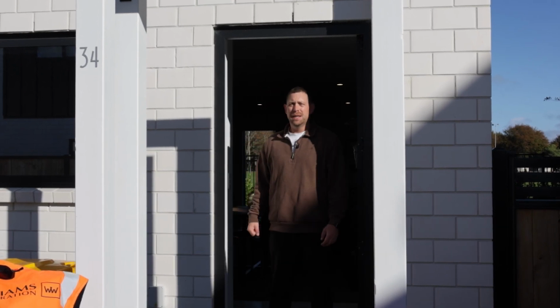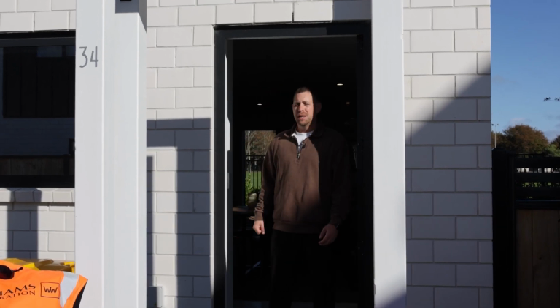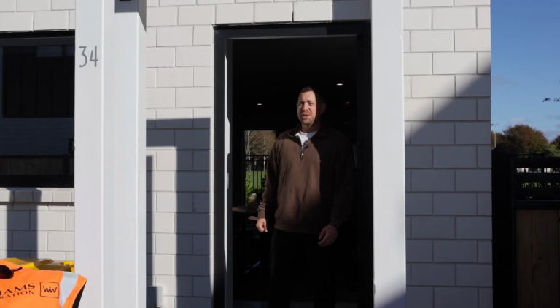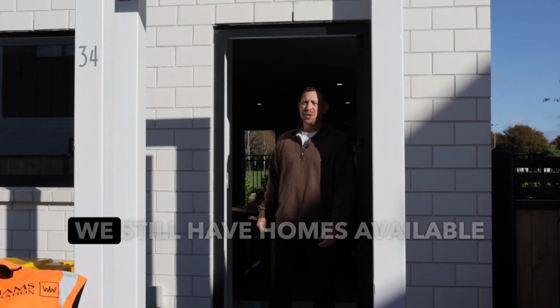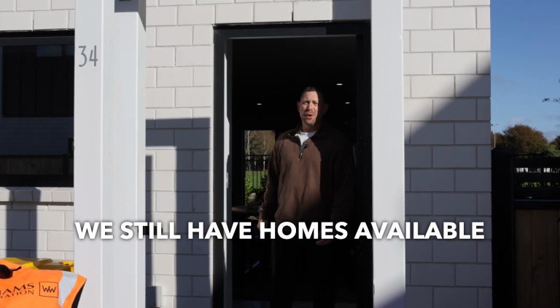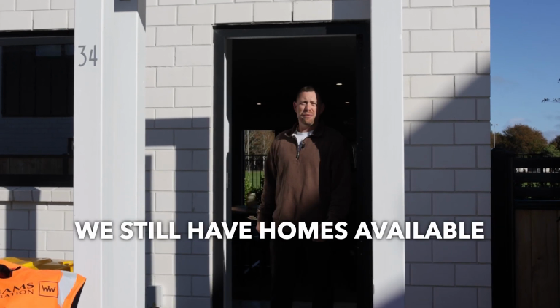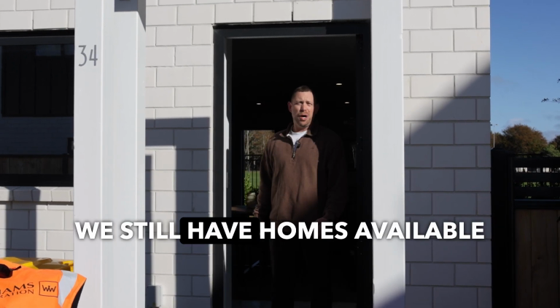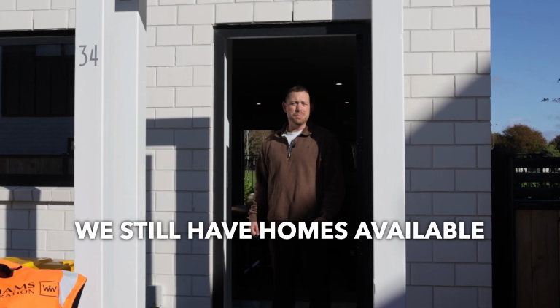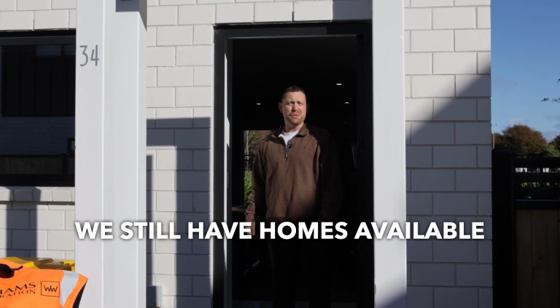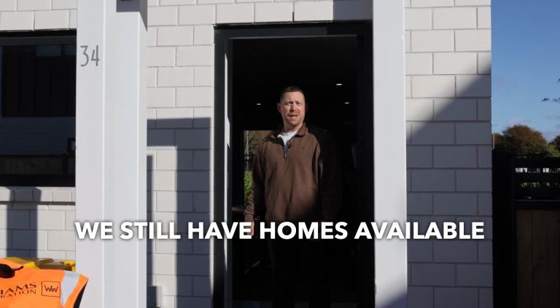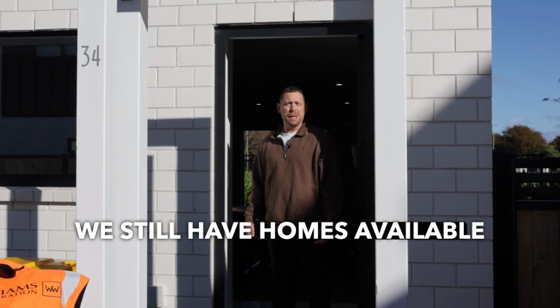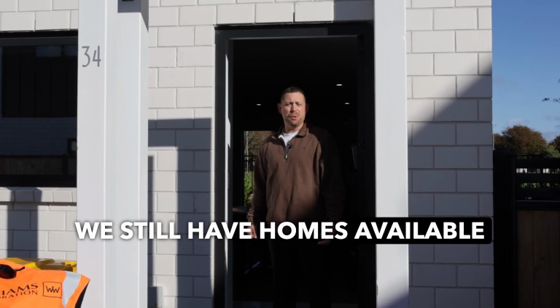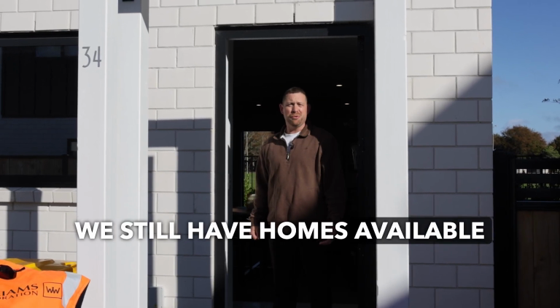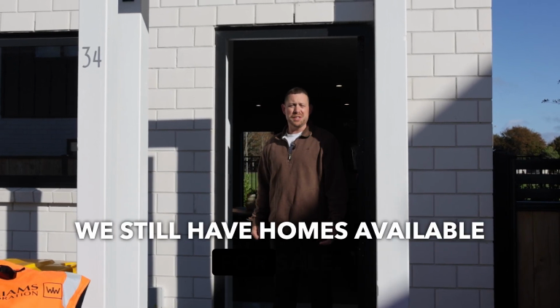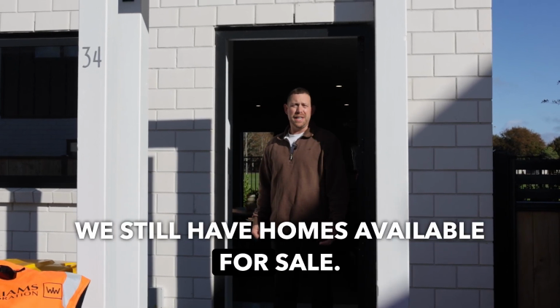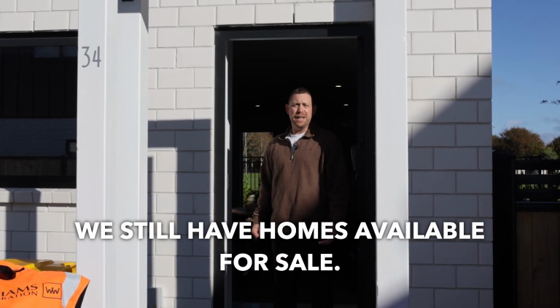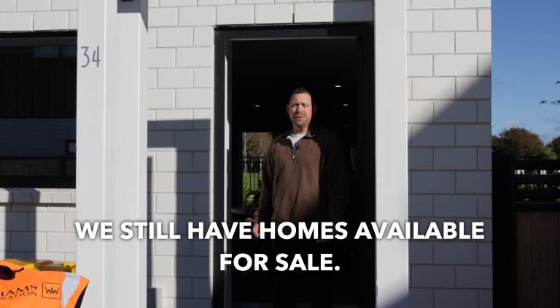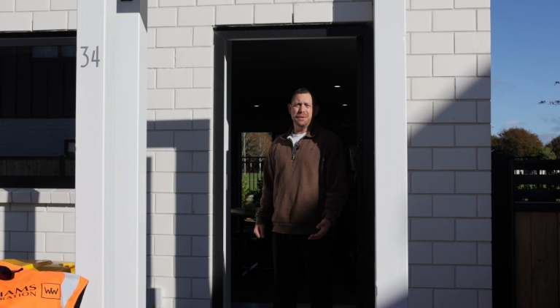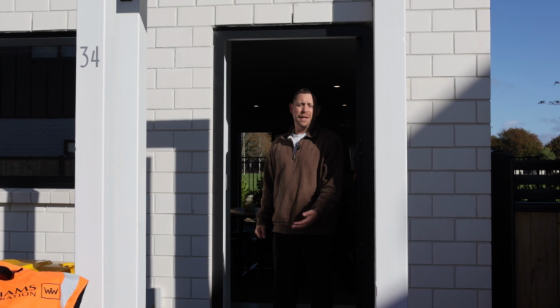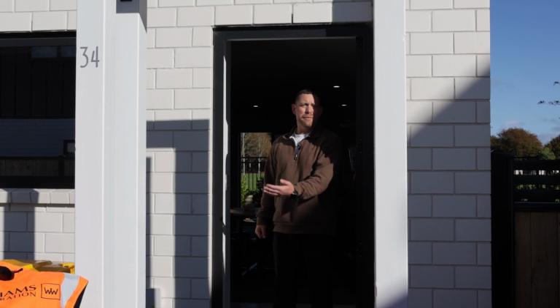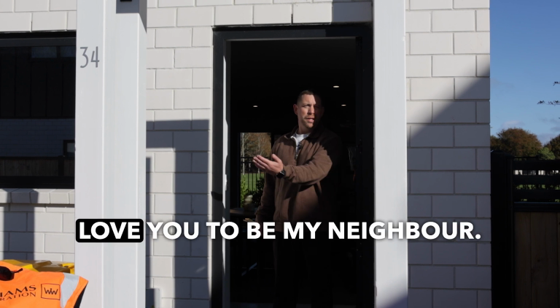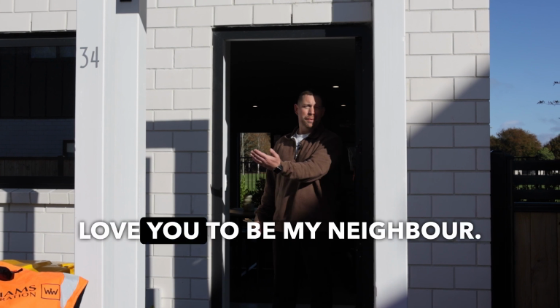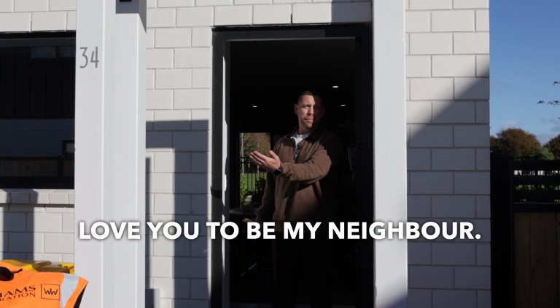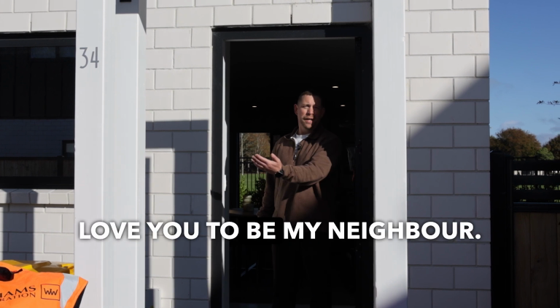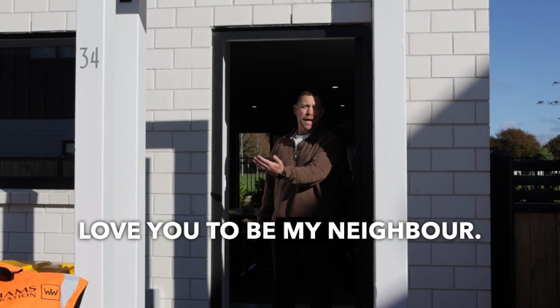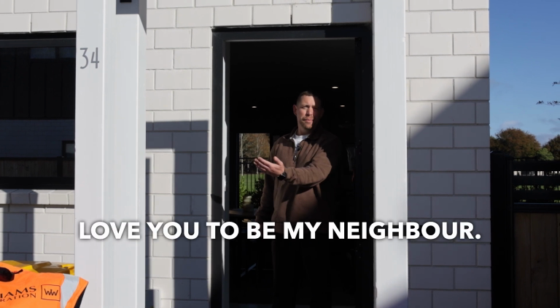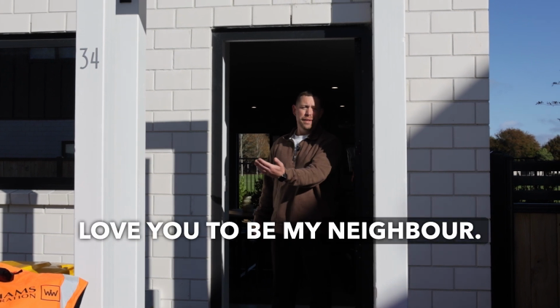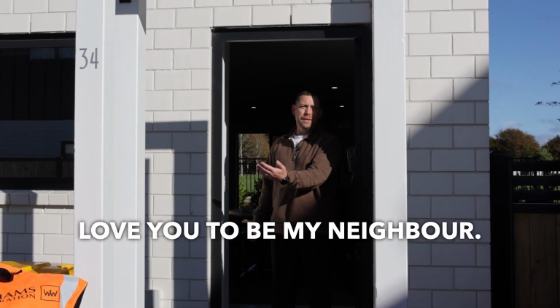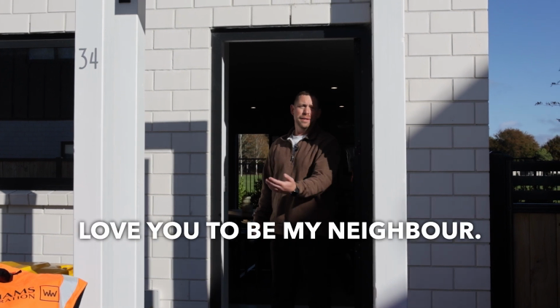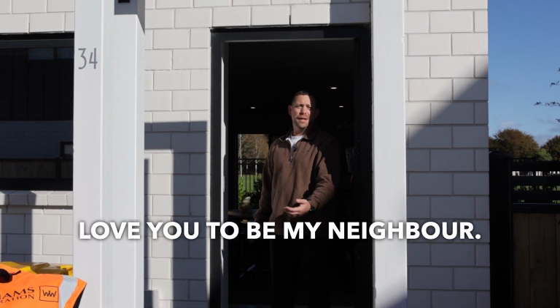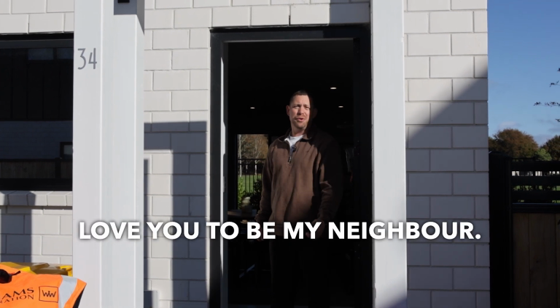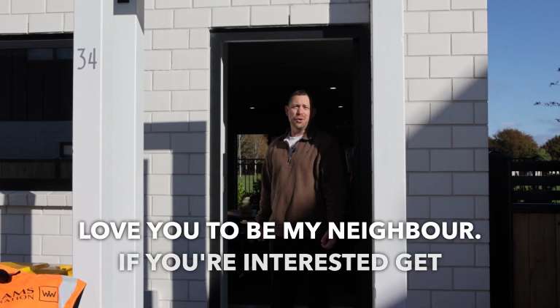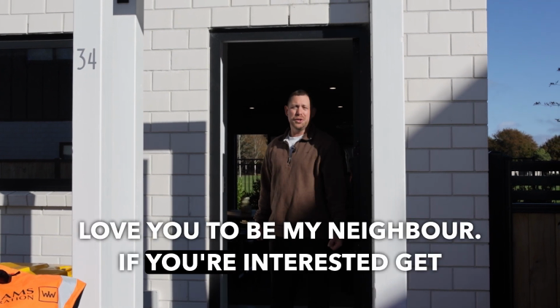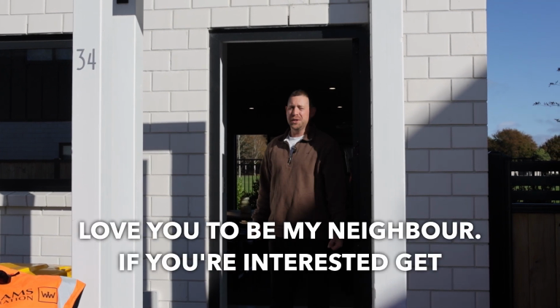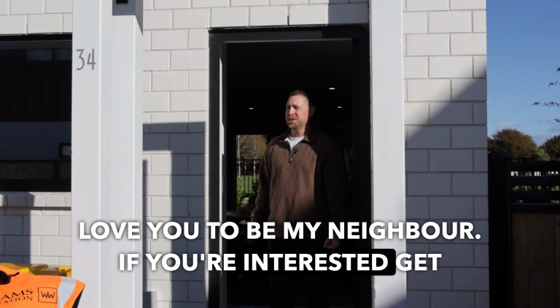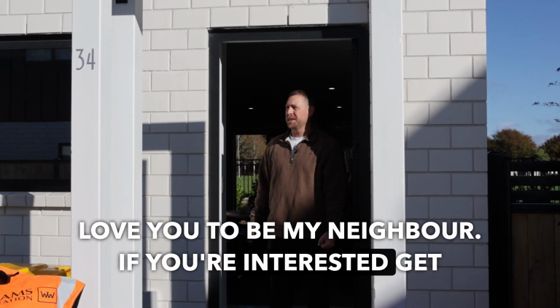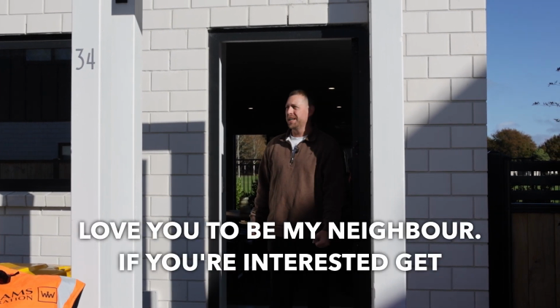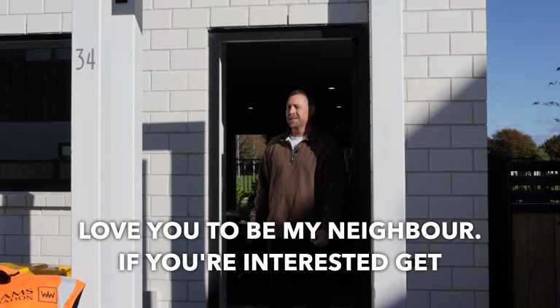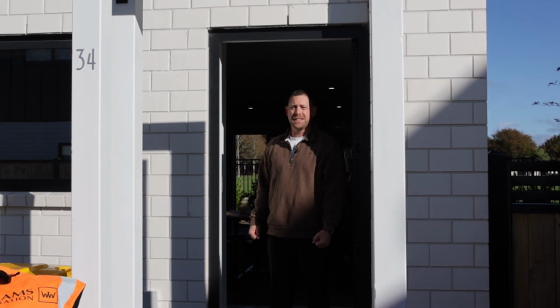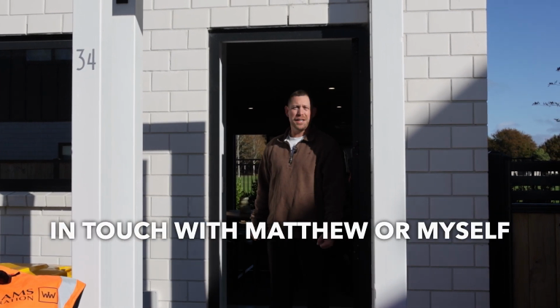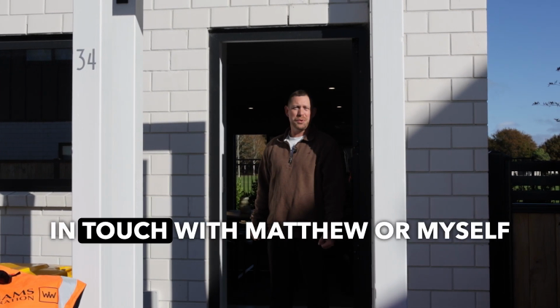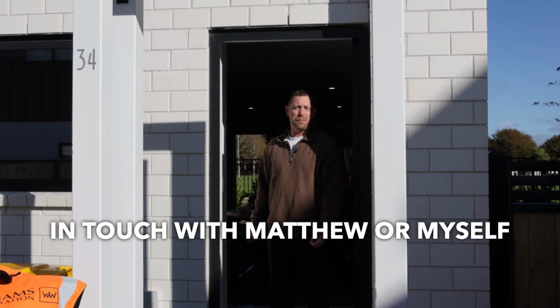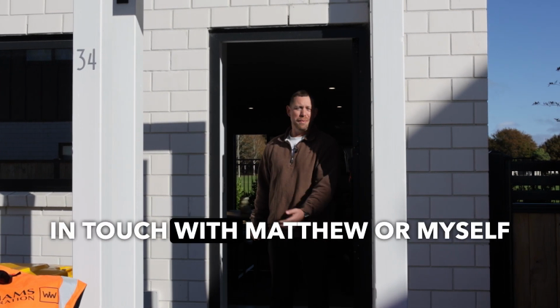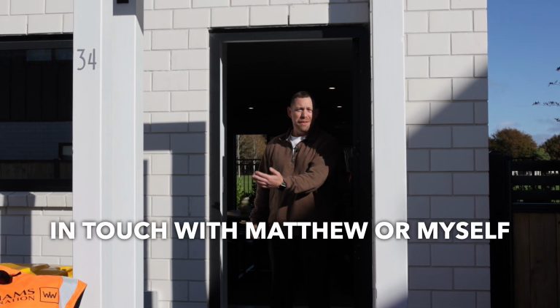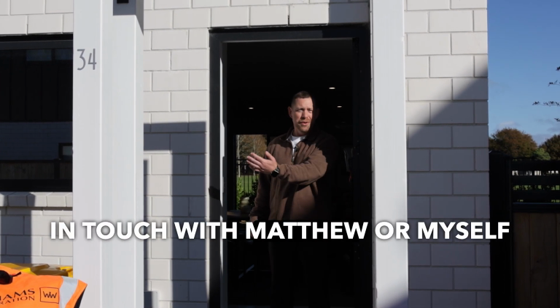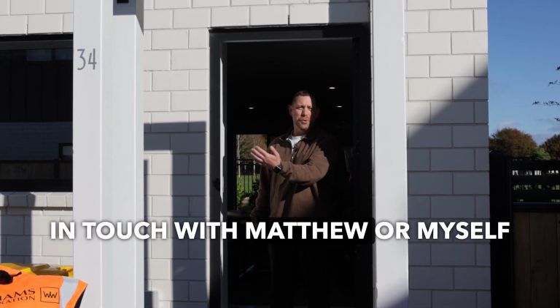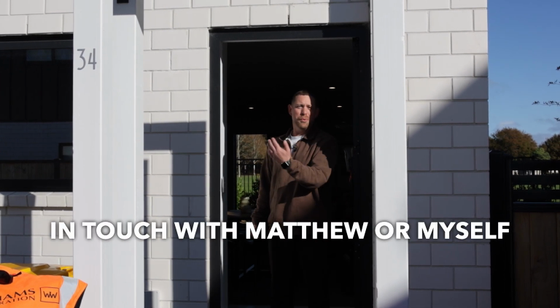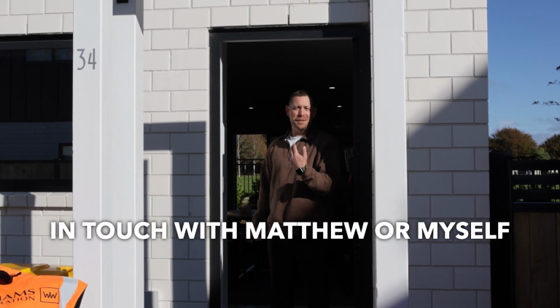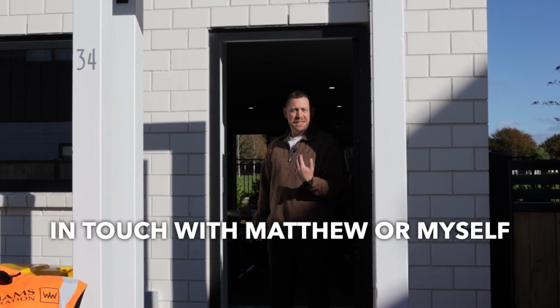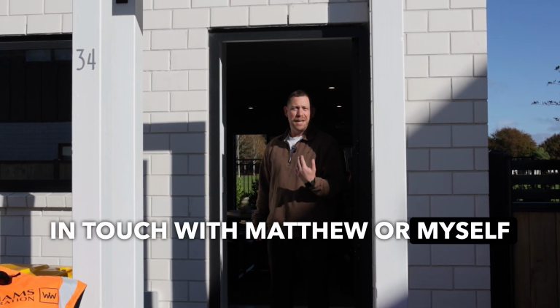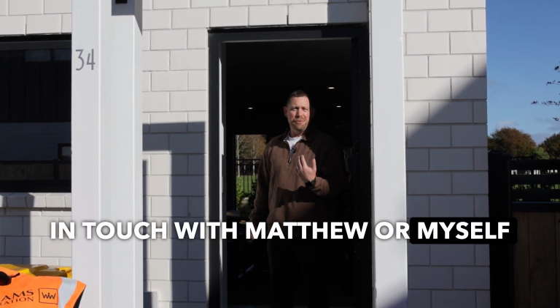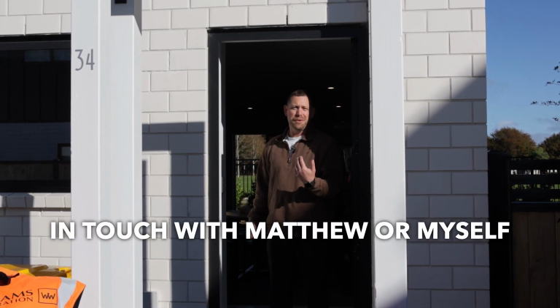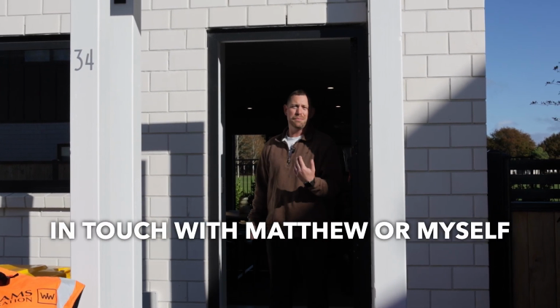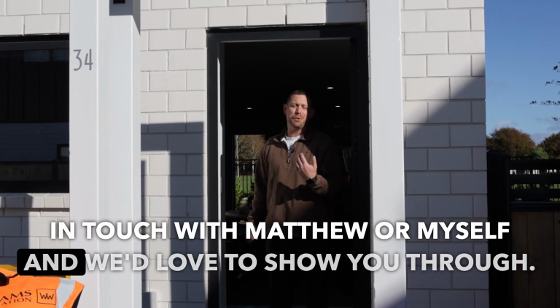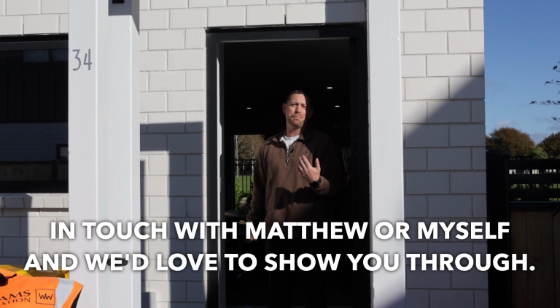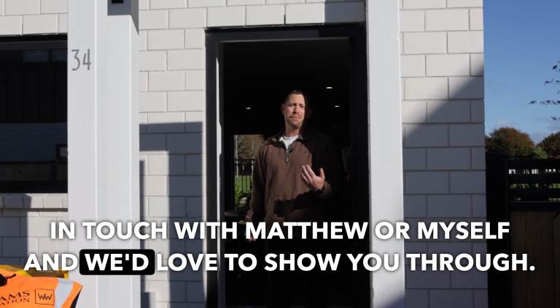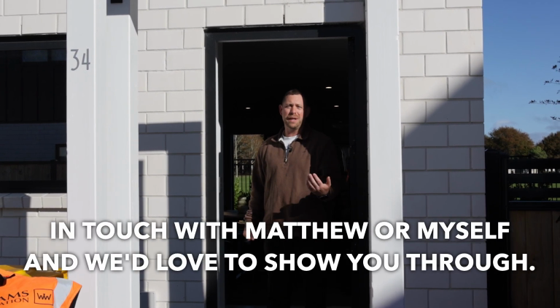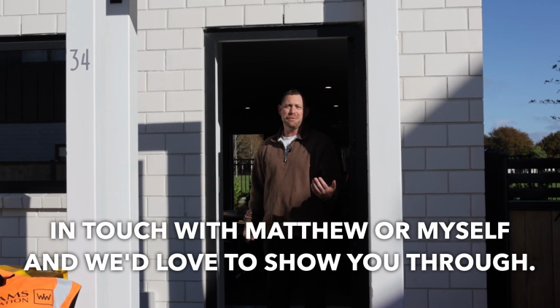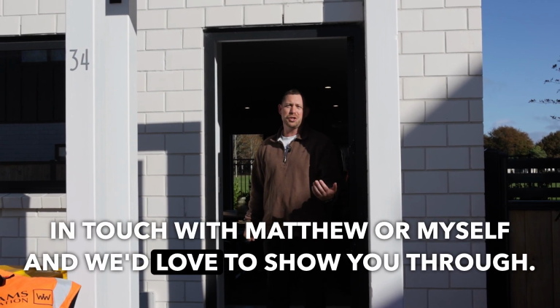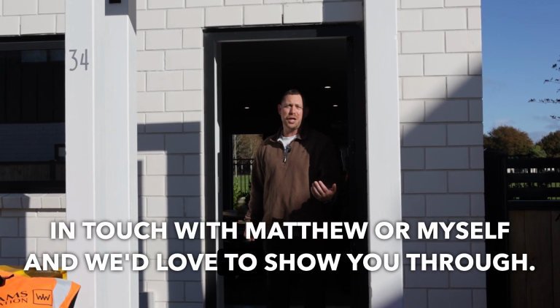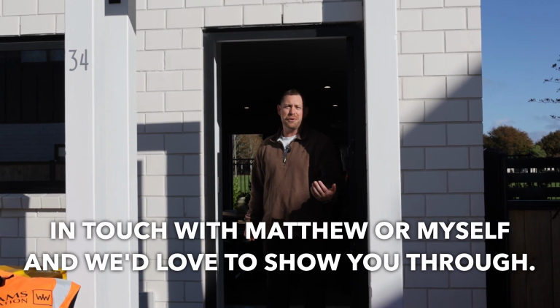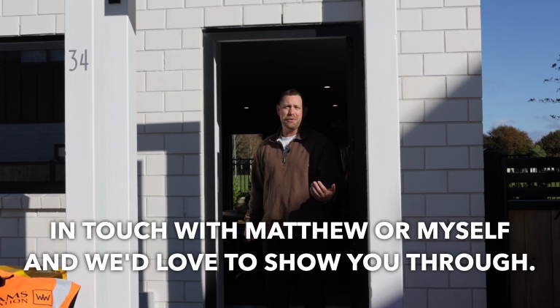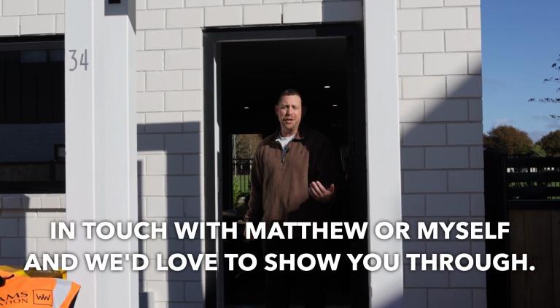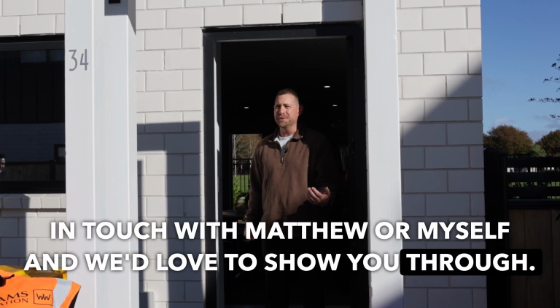Thanks for coming through and checking out my home here at Mahoa Lane. We still have homes available for sale — would love you to be my neighbour. If you're interested, get in touch with Matthew or myself and we'd love to show you through.